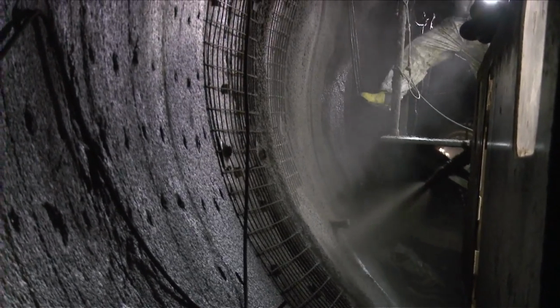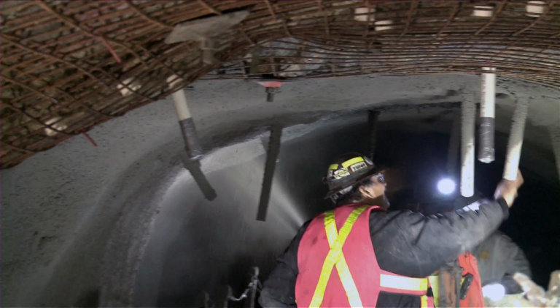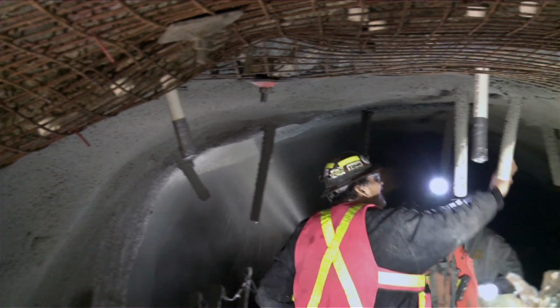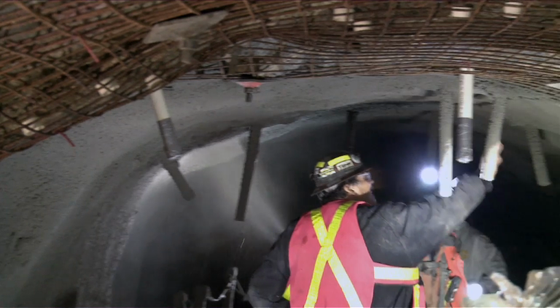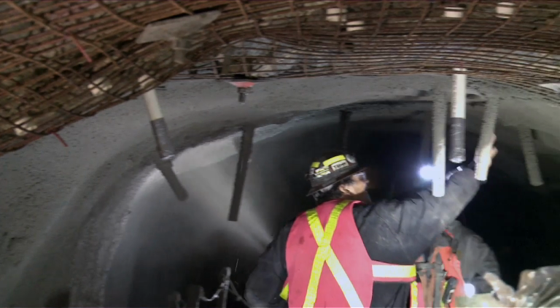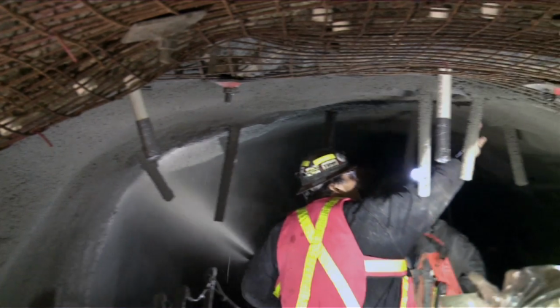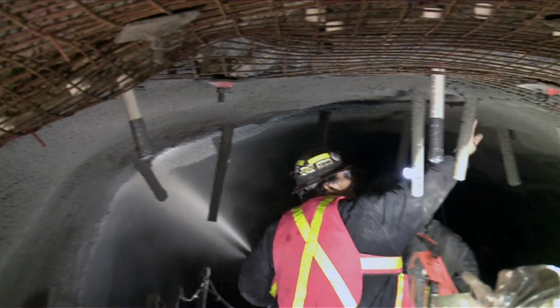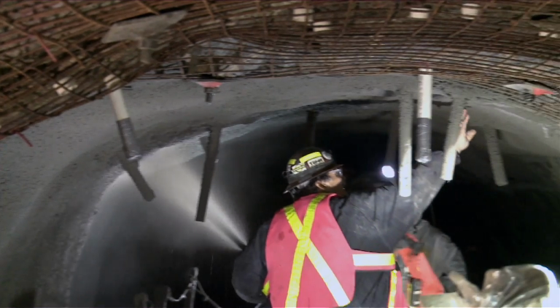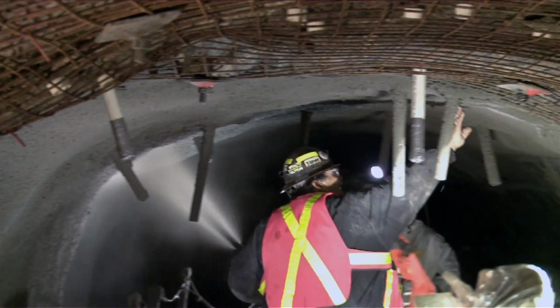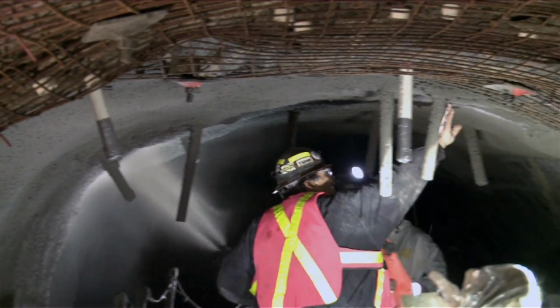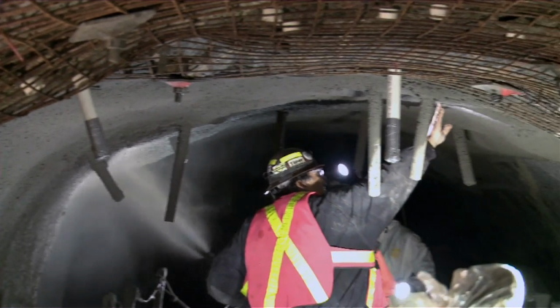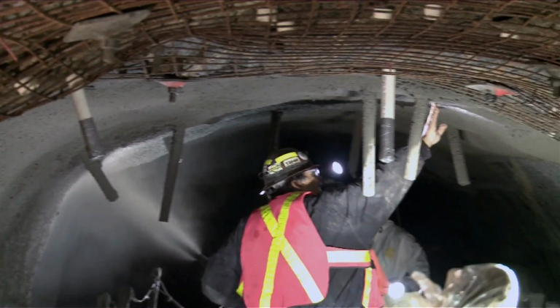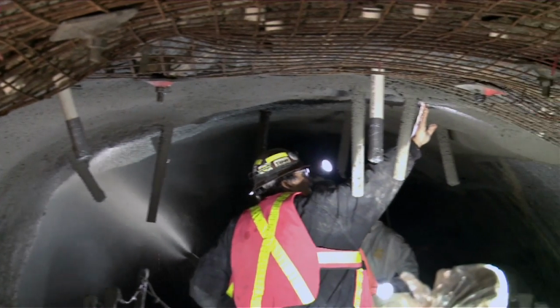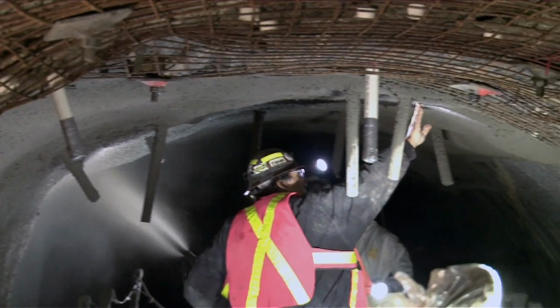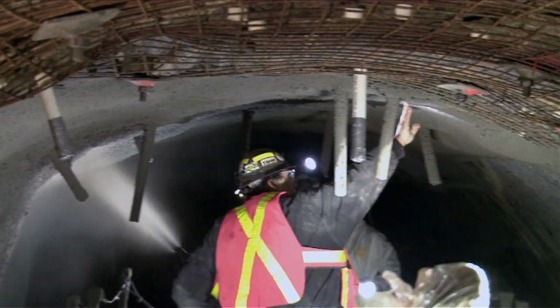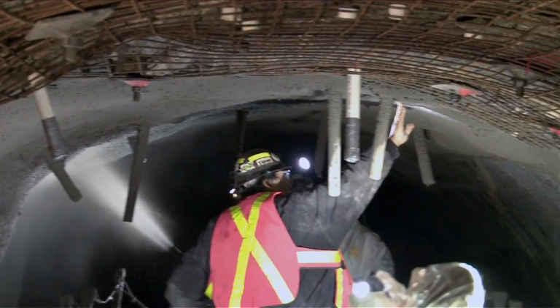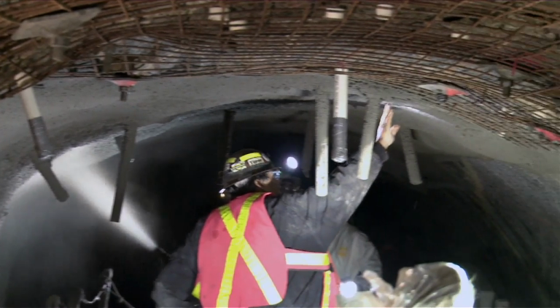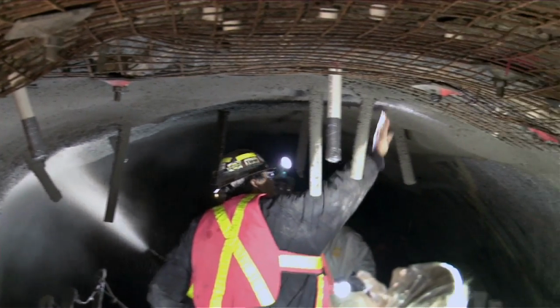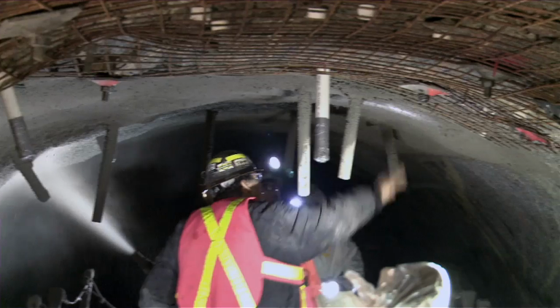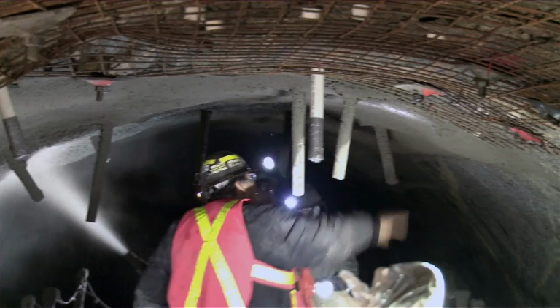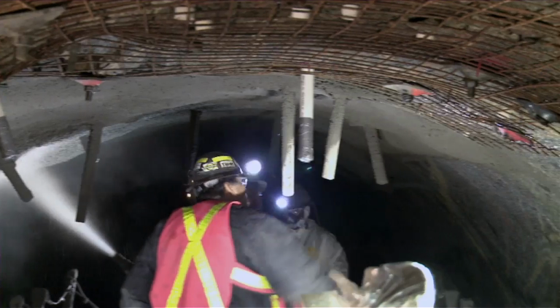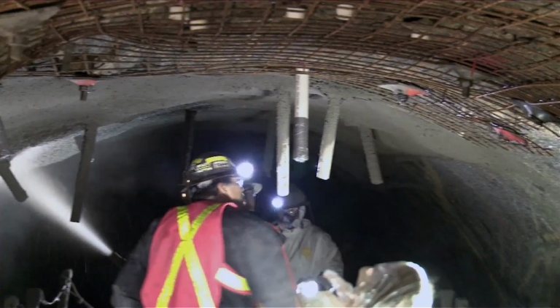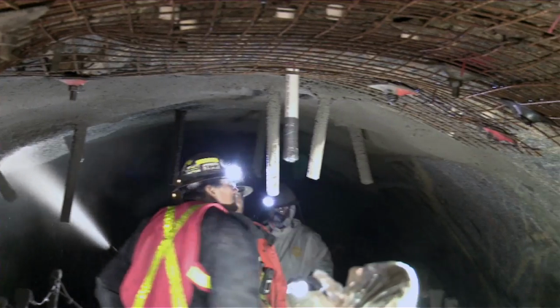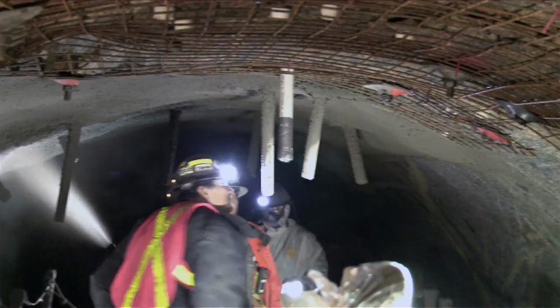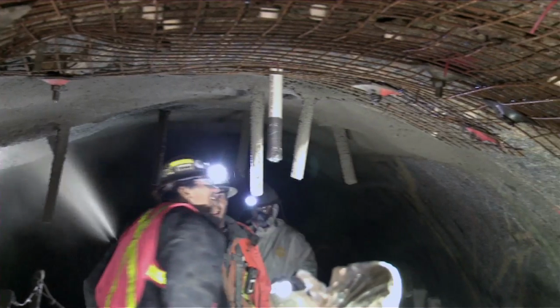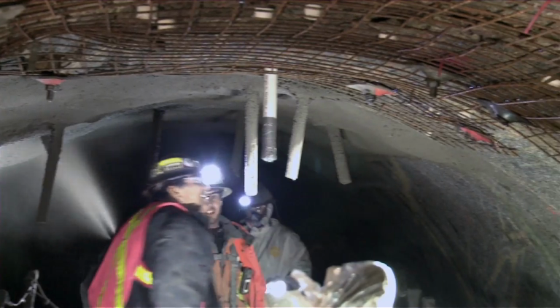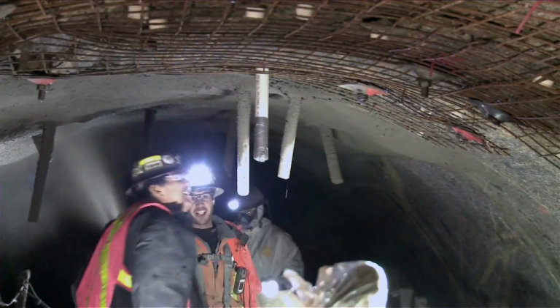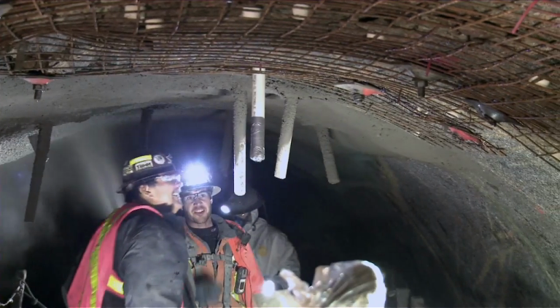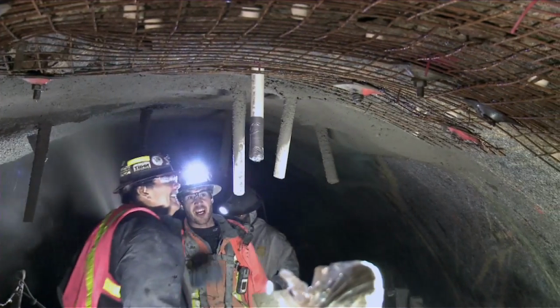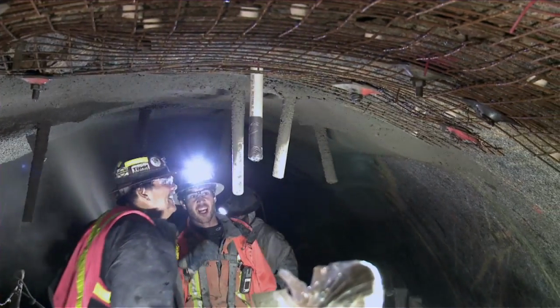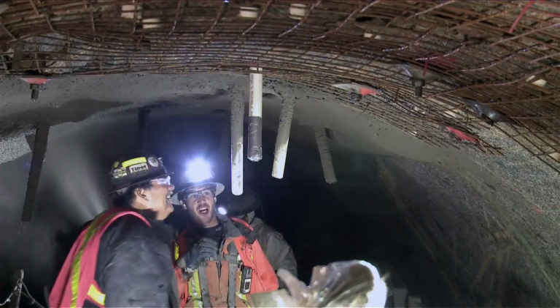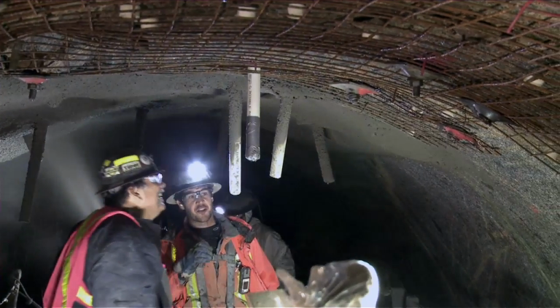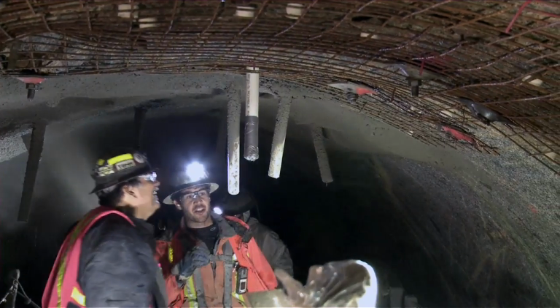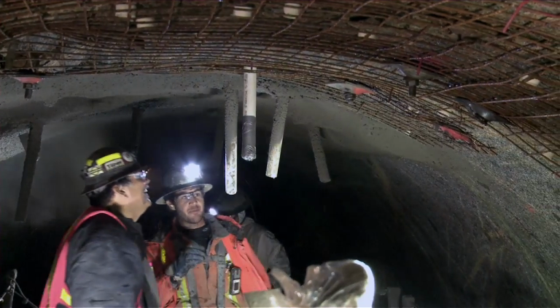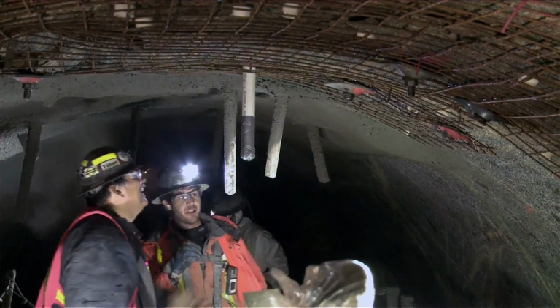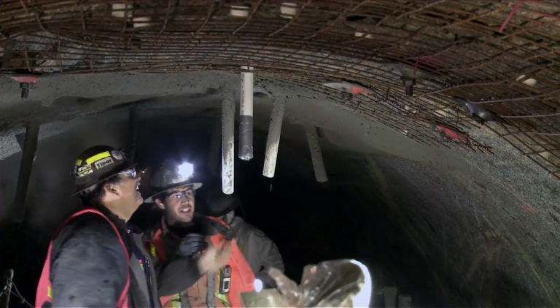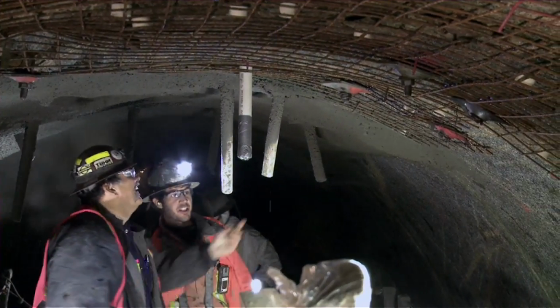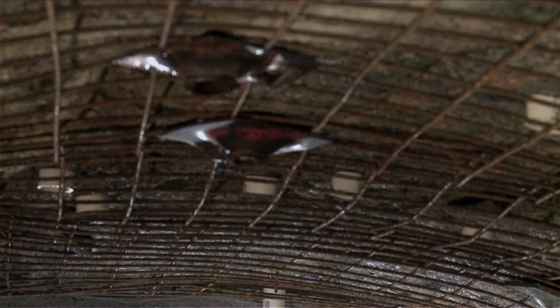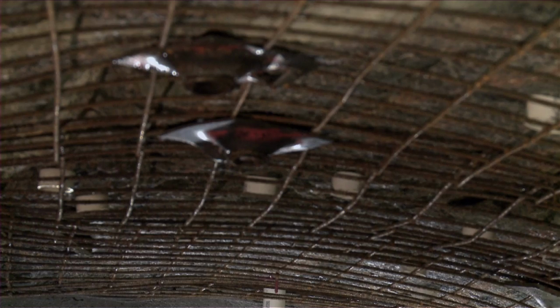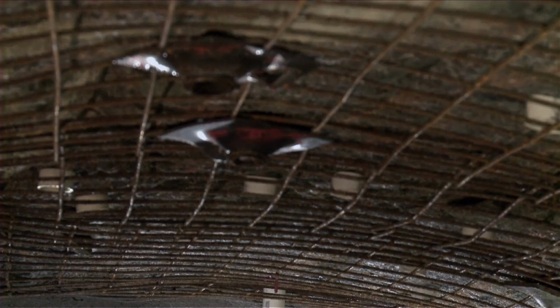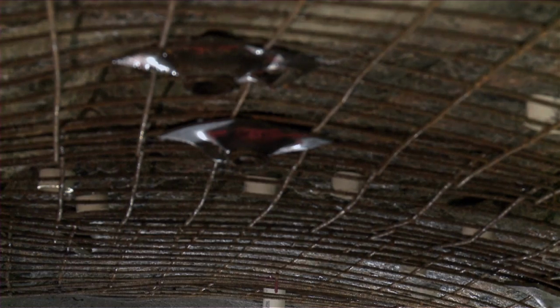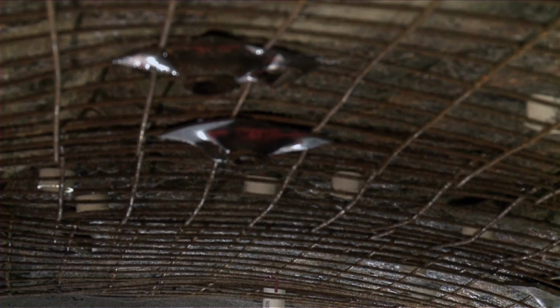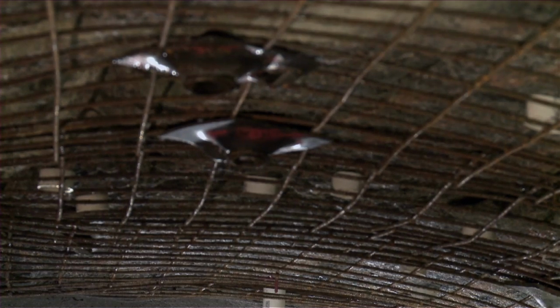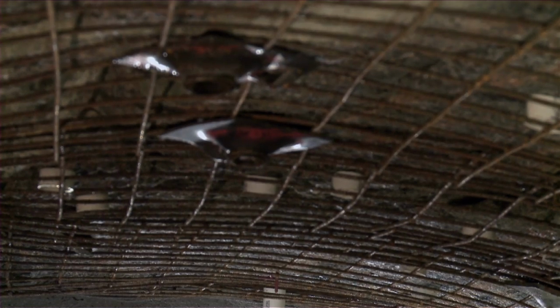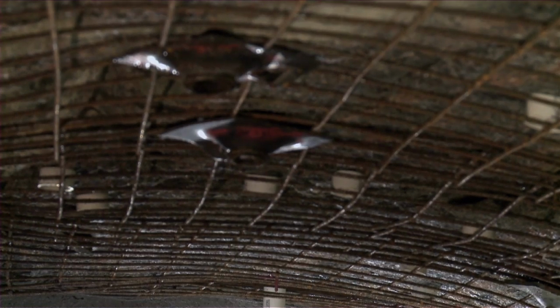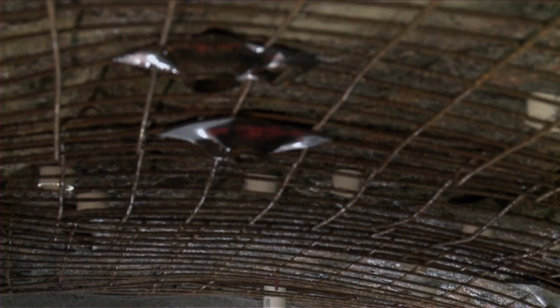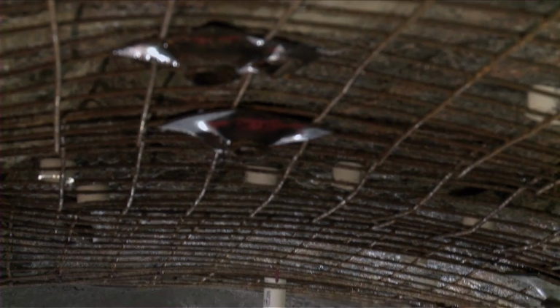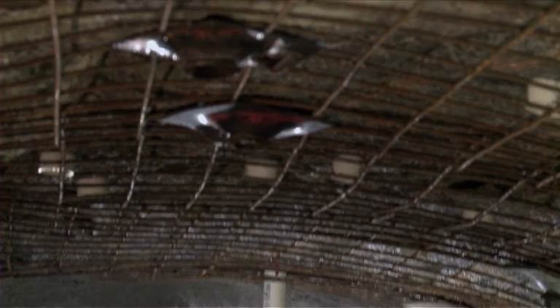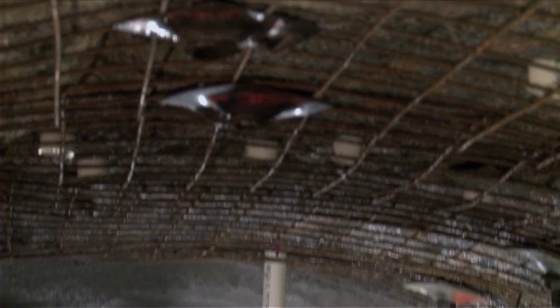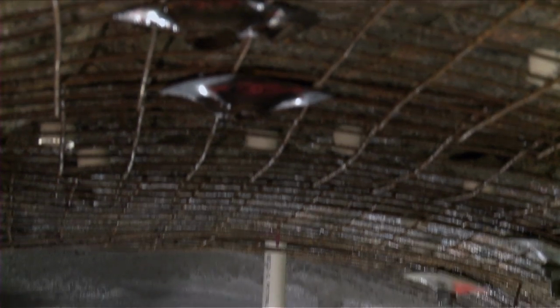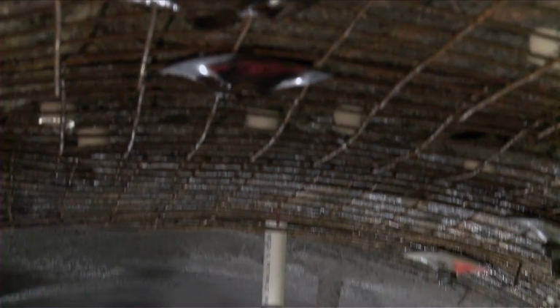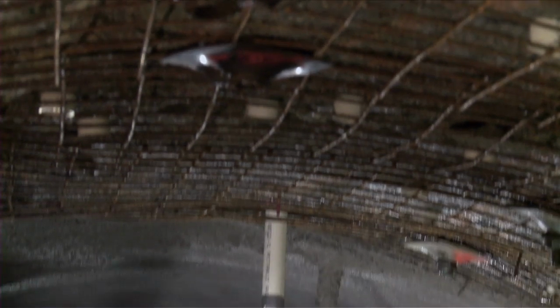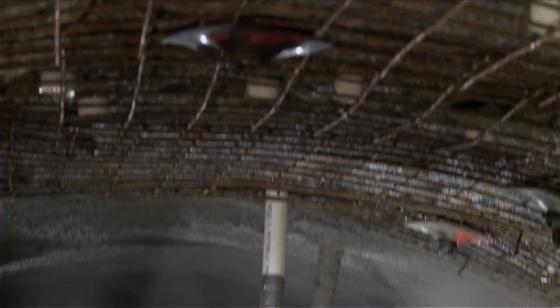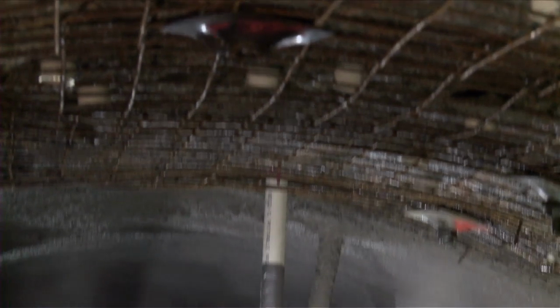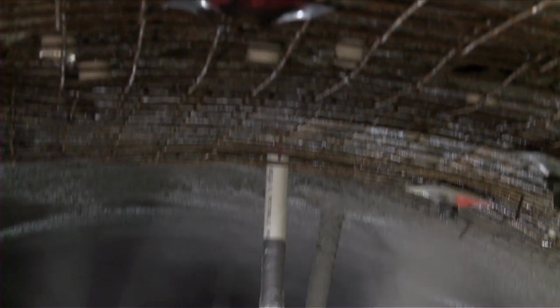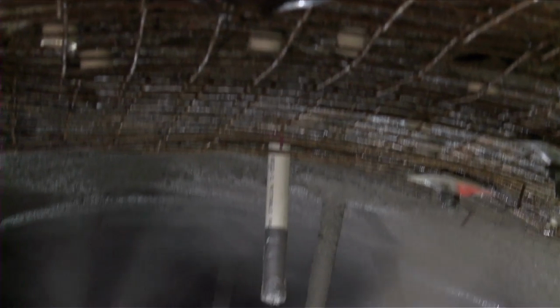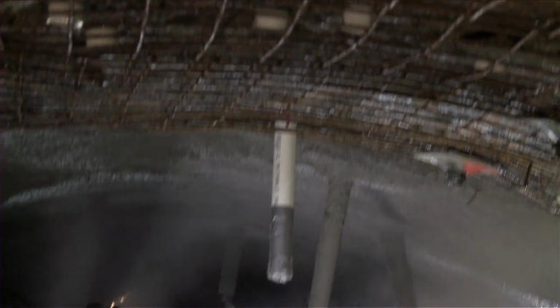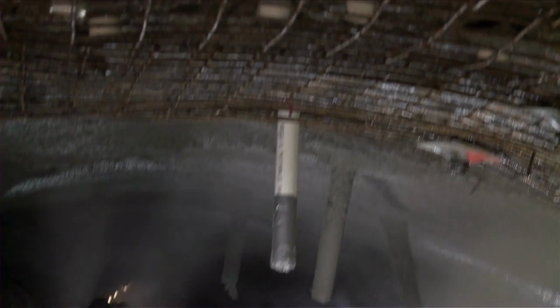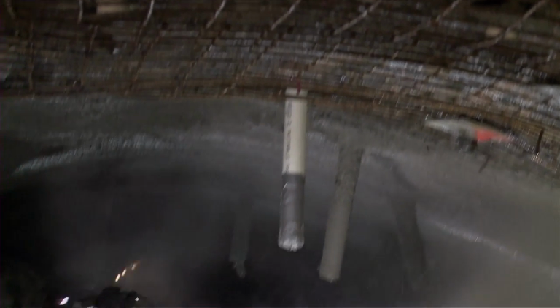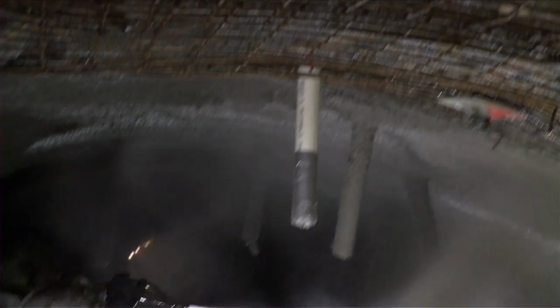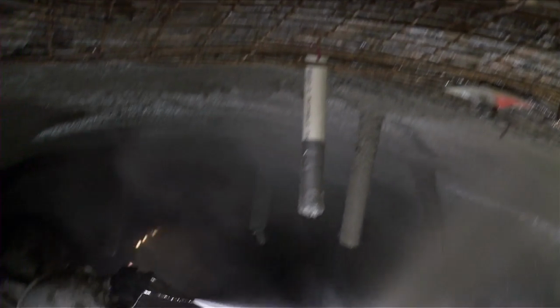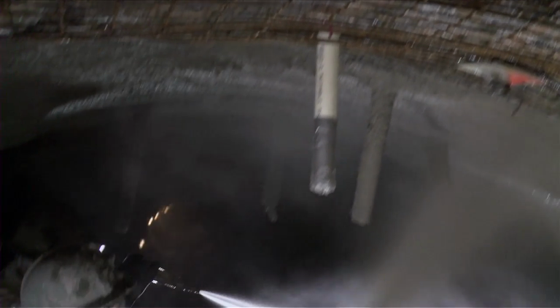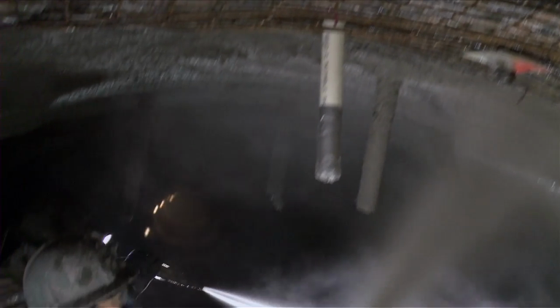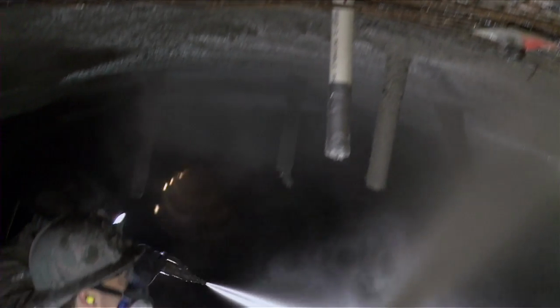This round of shotcrete work was completed in 2012, but there will be more to do in 2013.